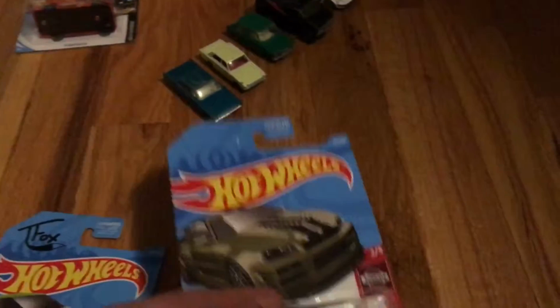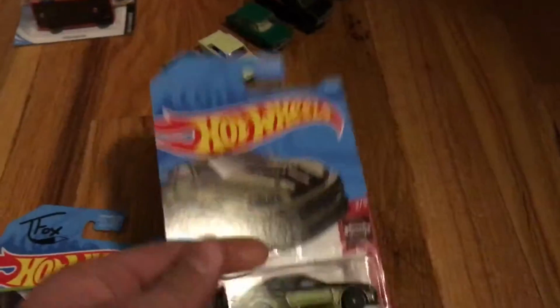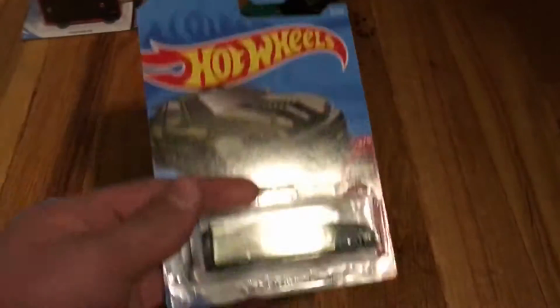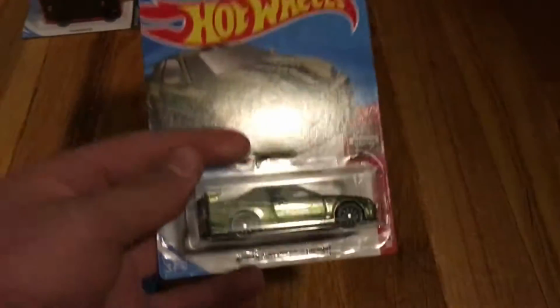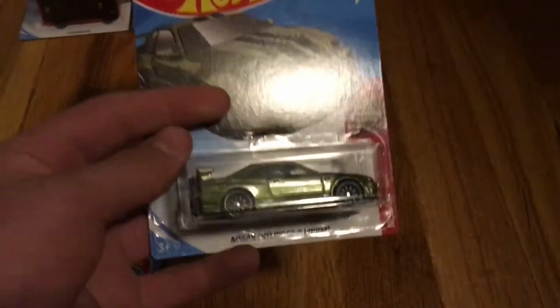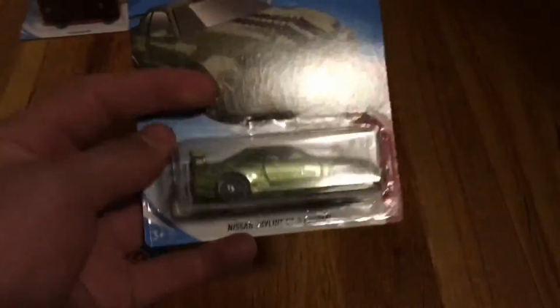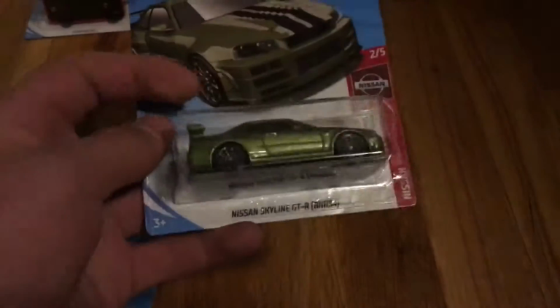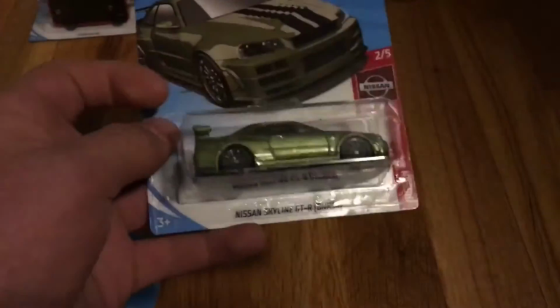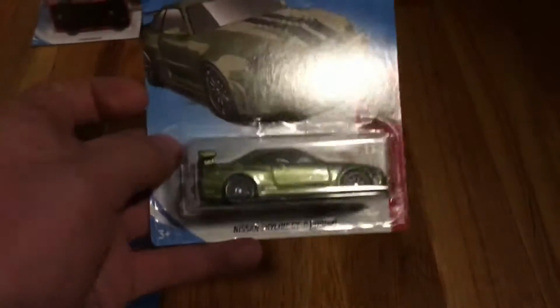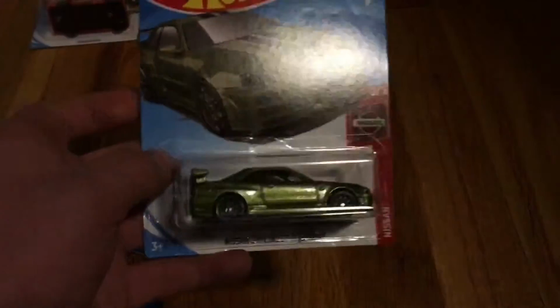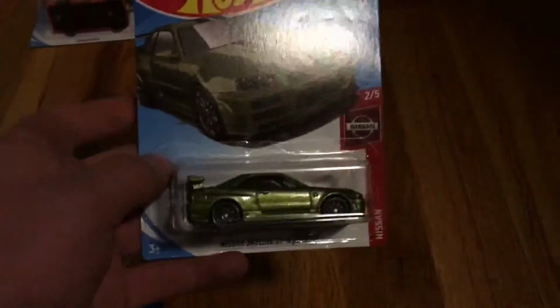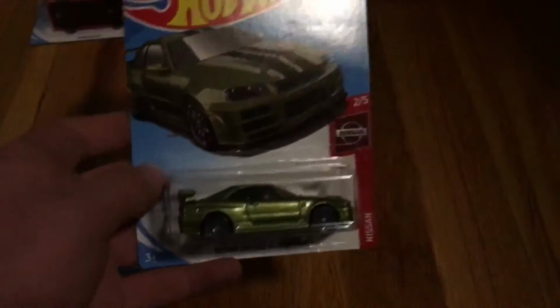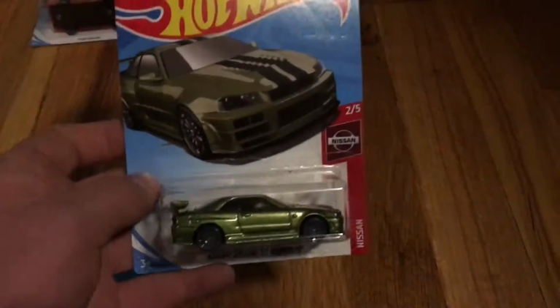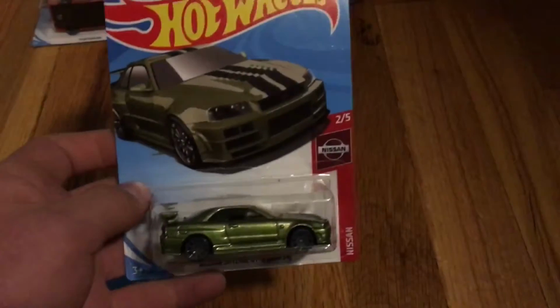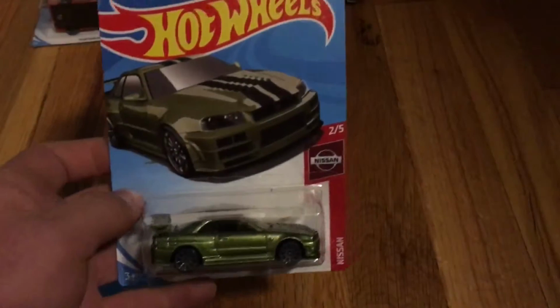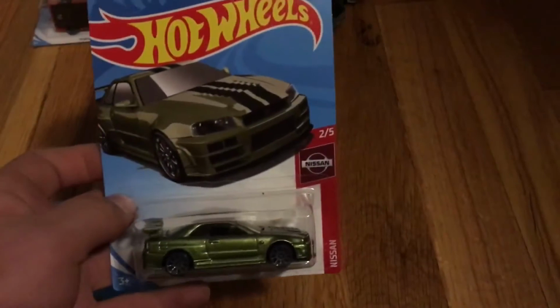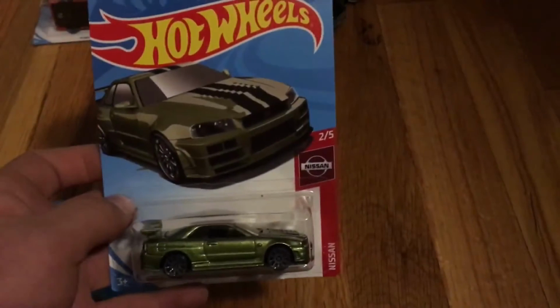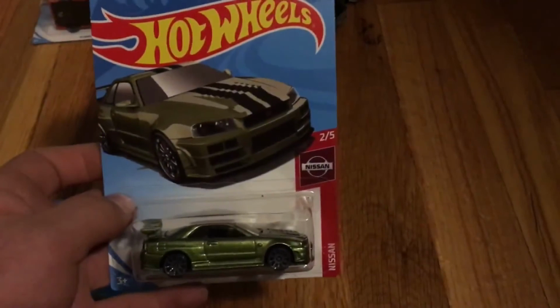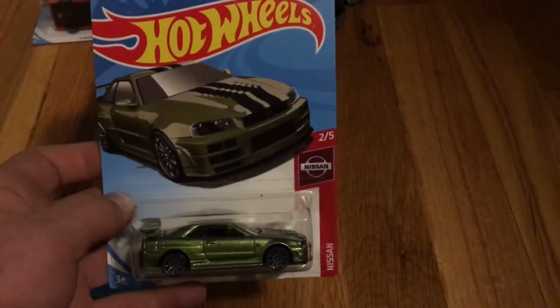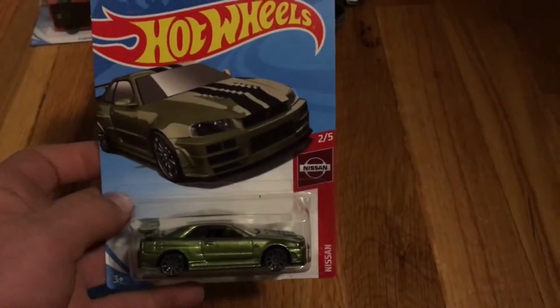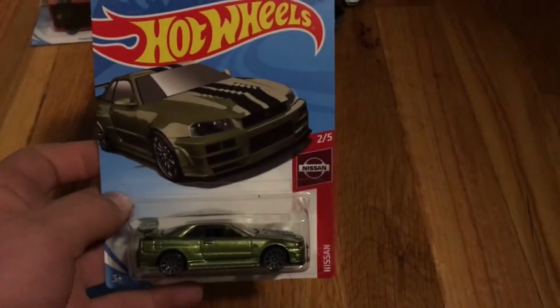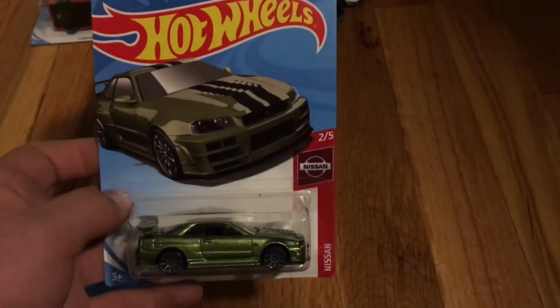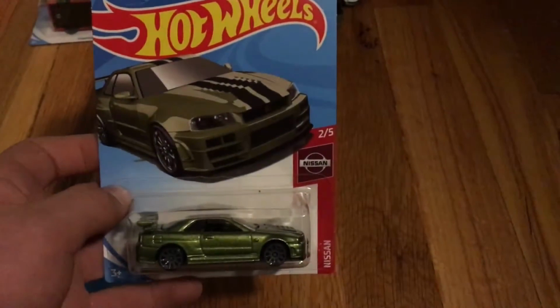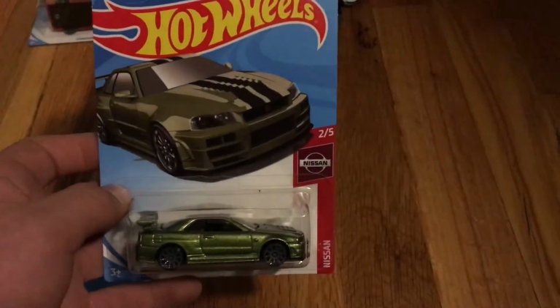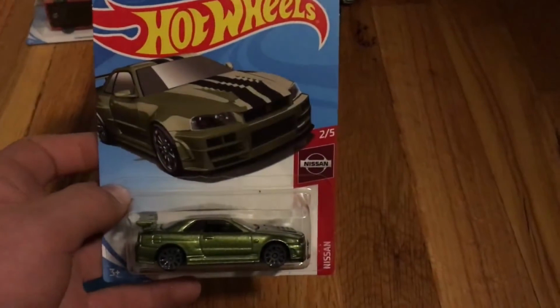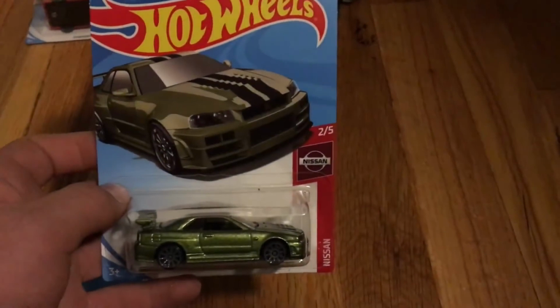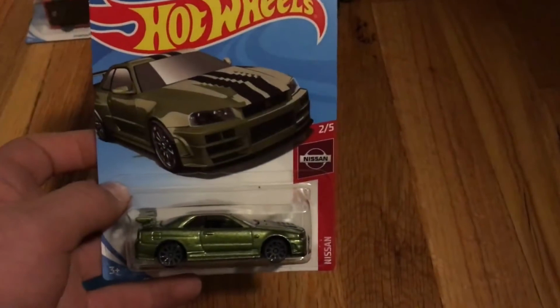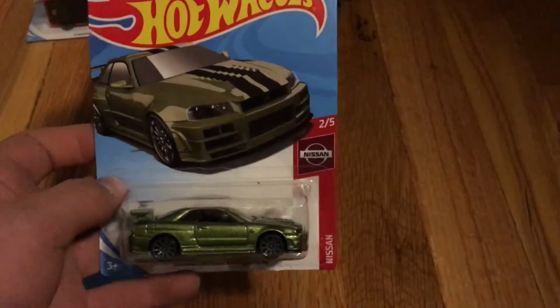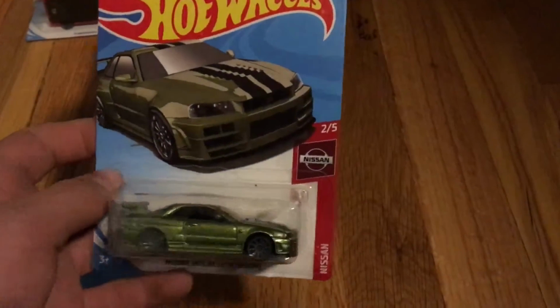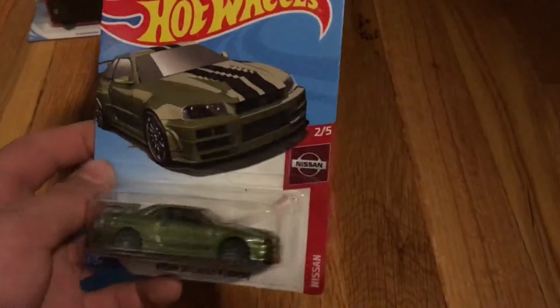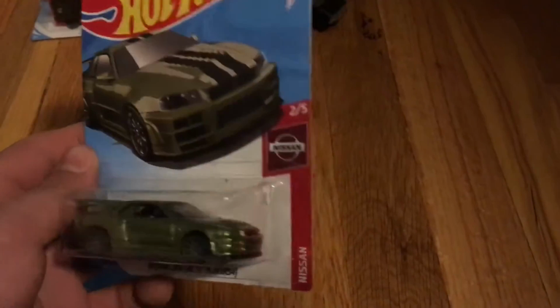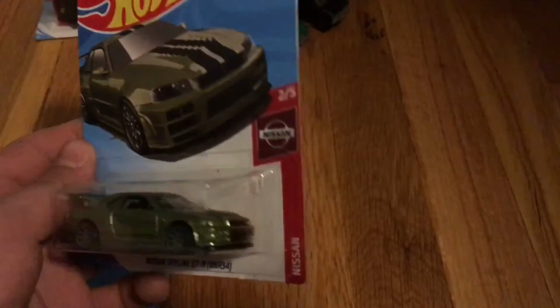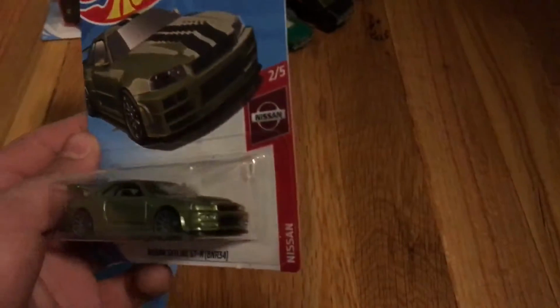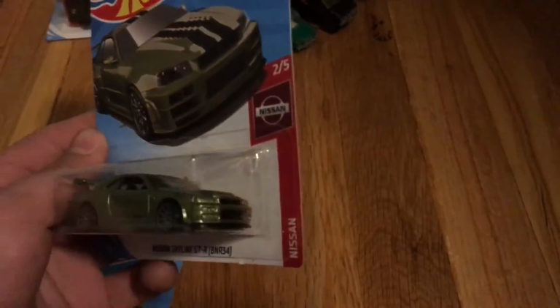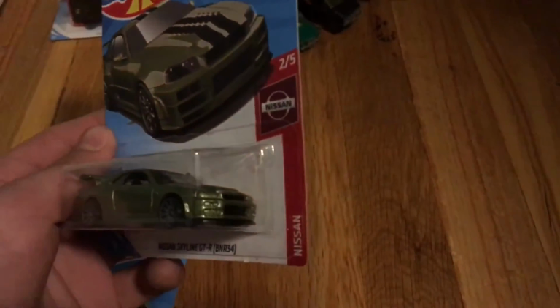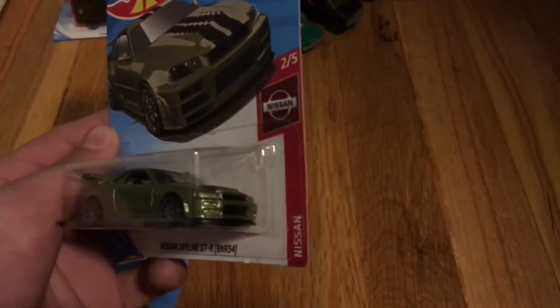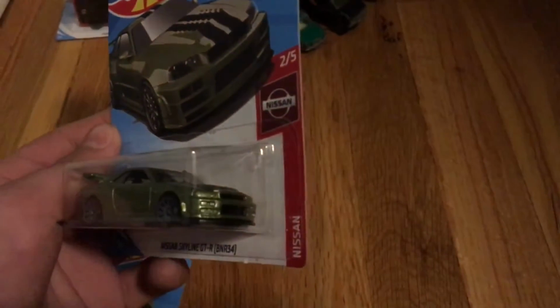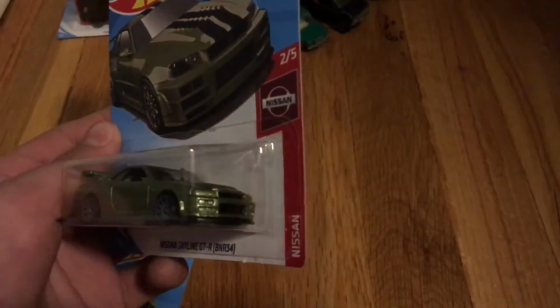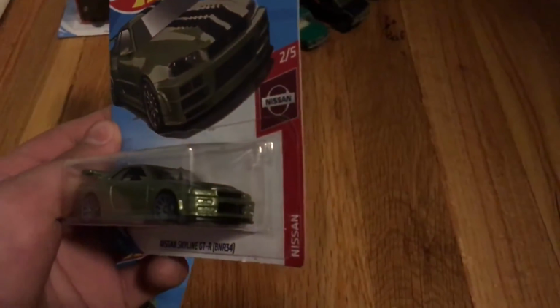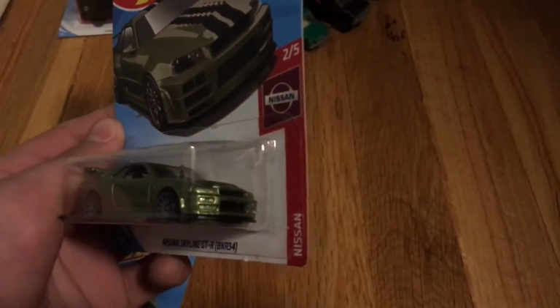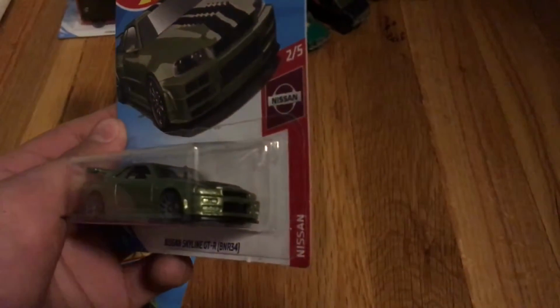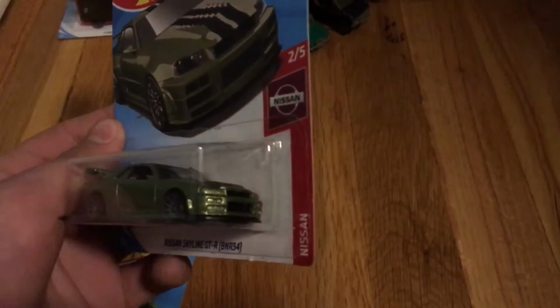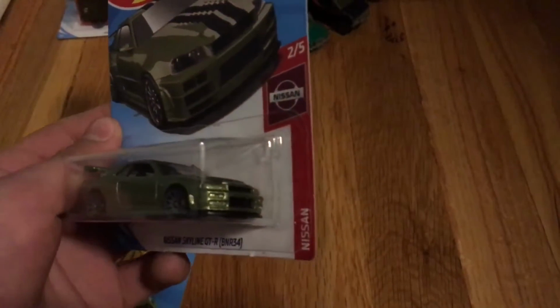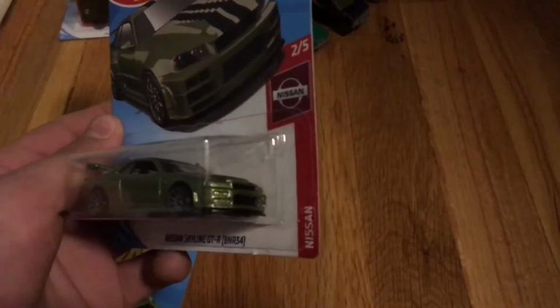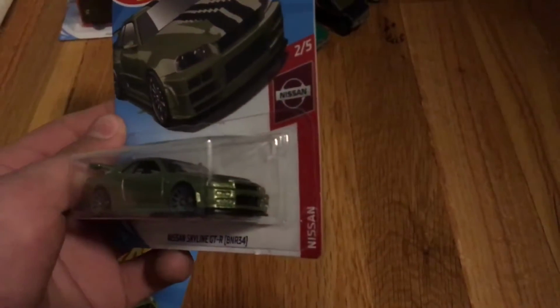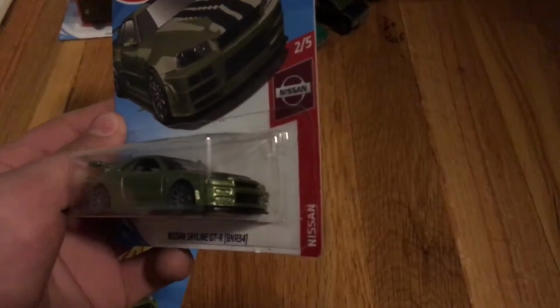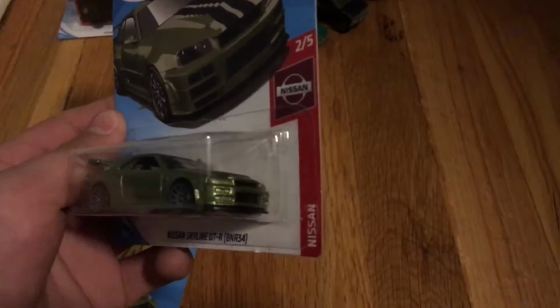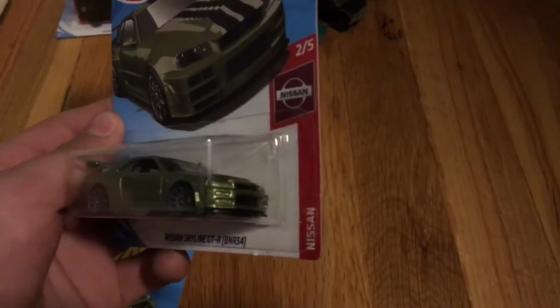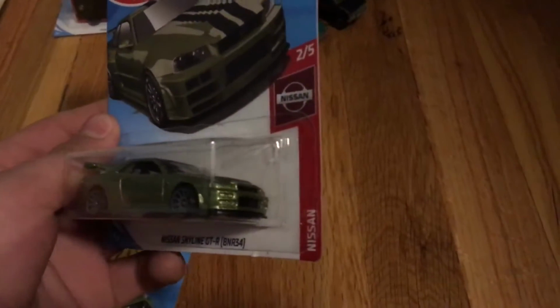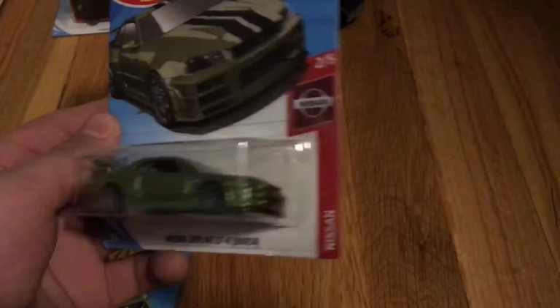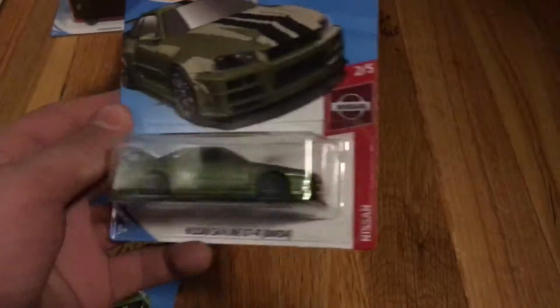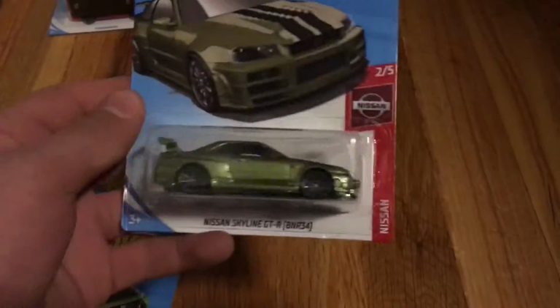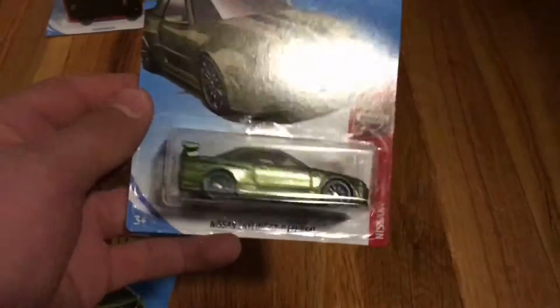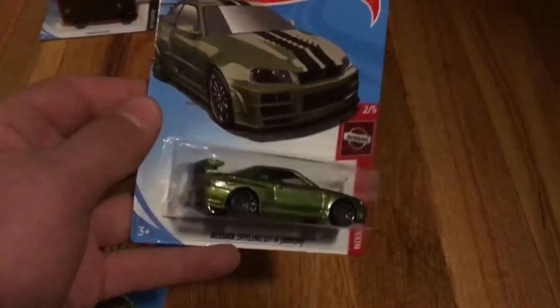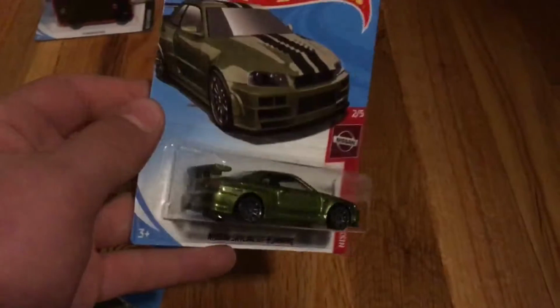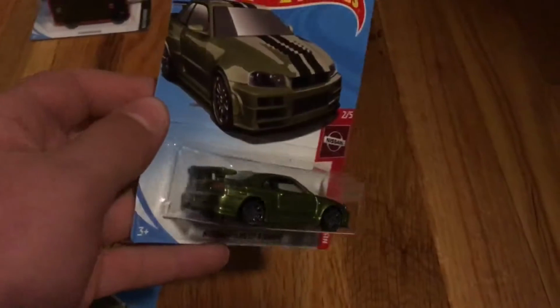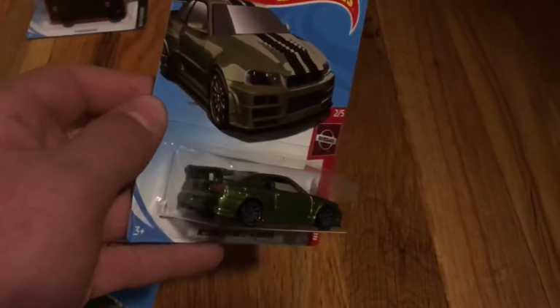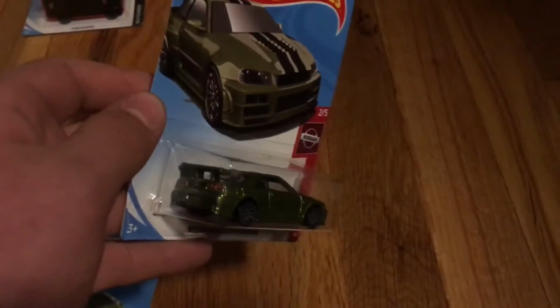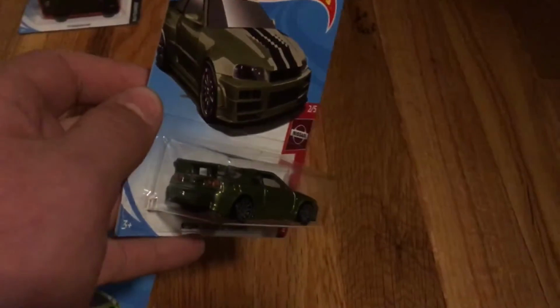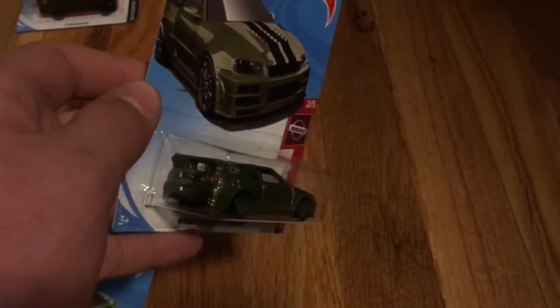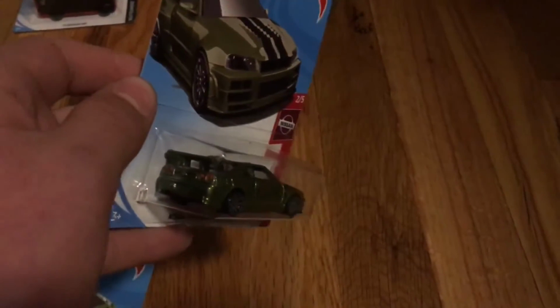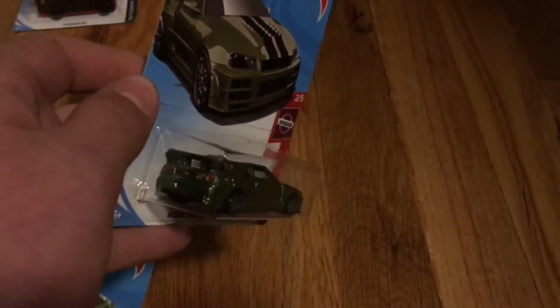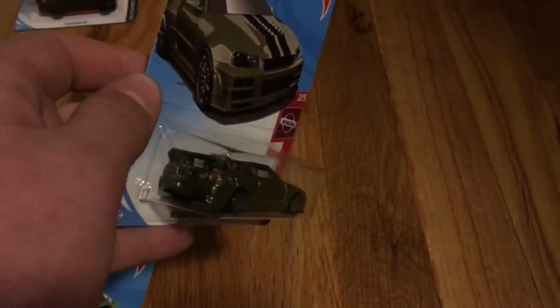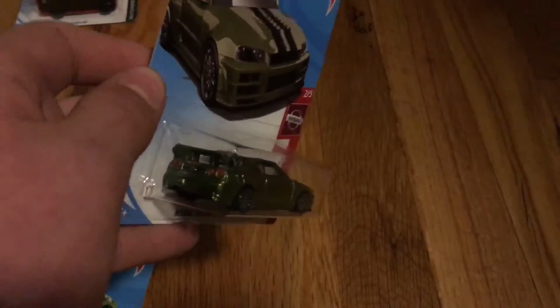I got the green R34, which sadly isn't the Super Treasure Hunt. I wish it was, but it isn't.